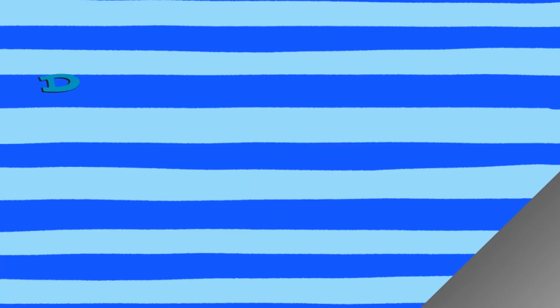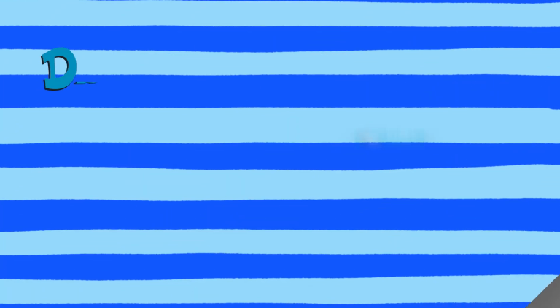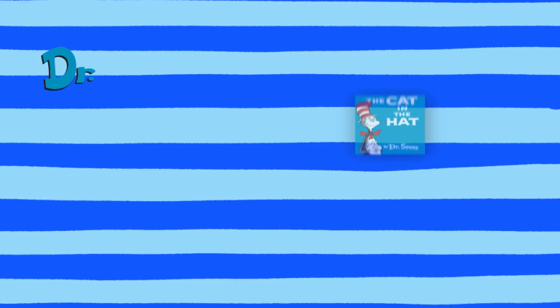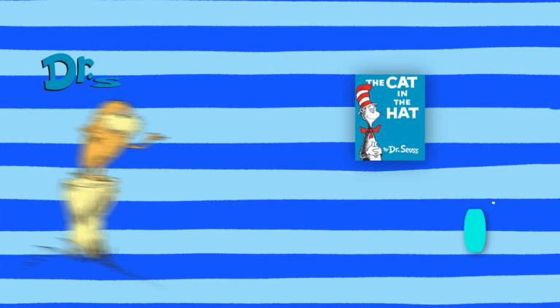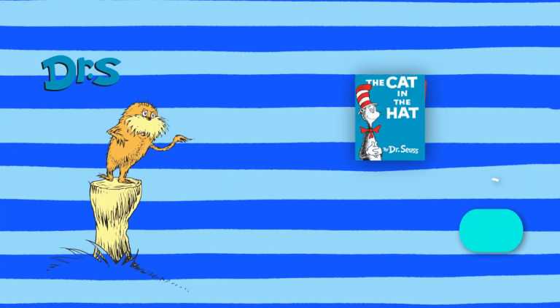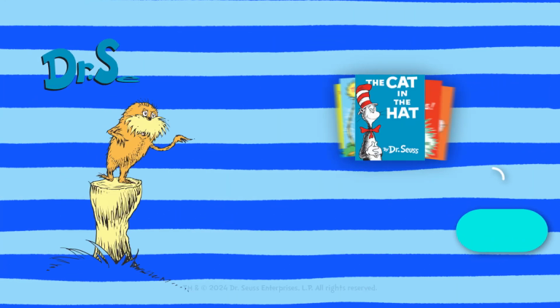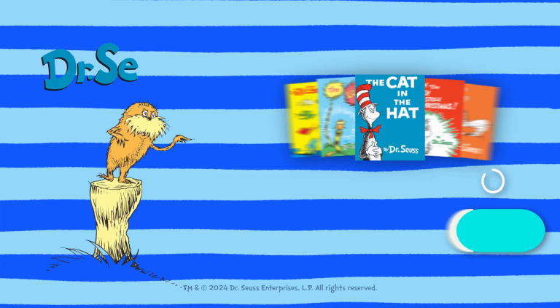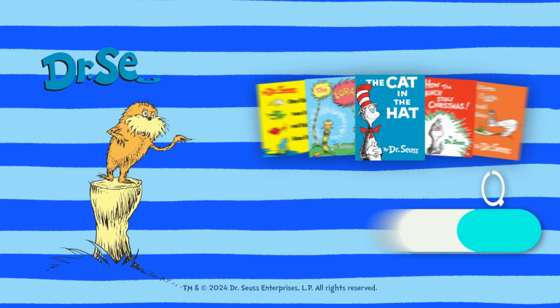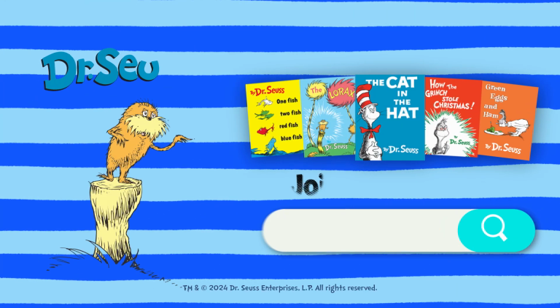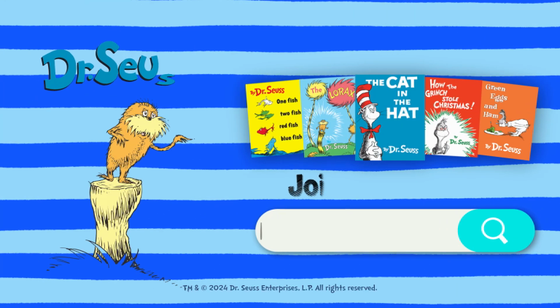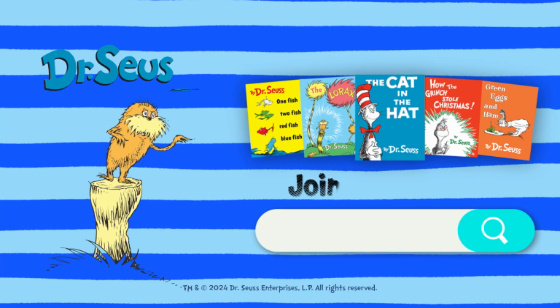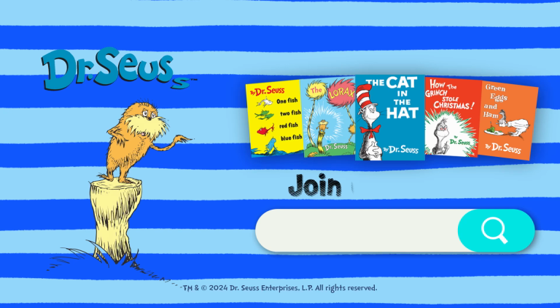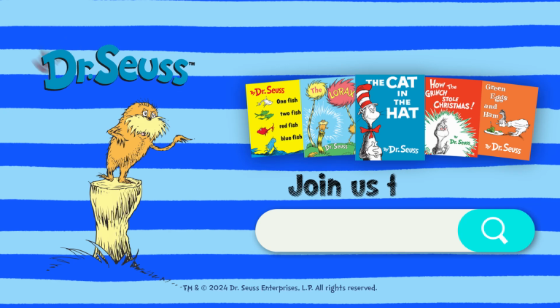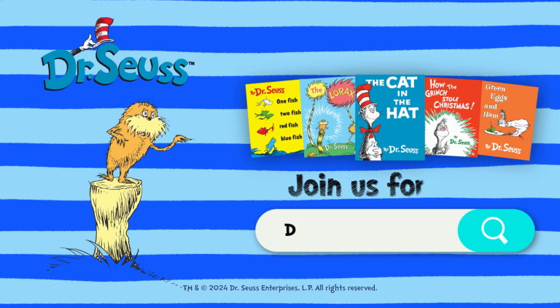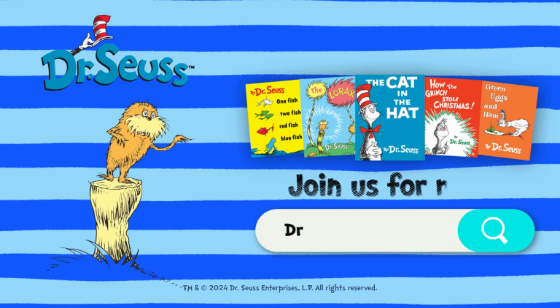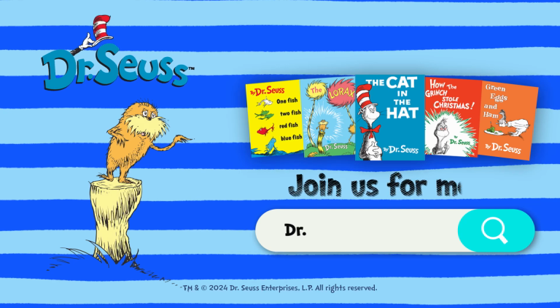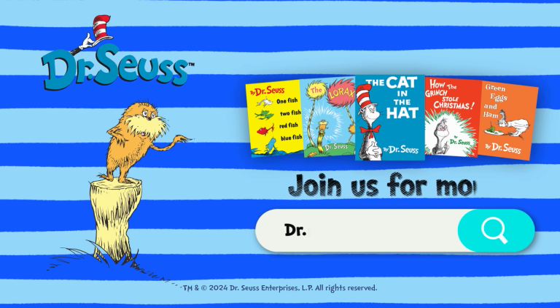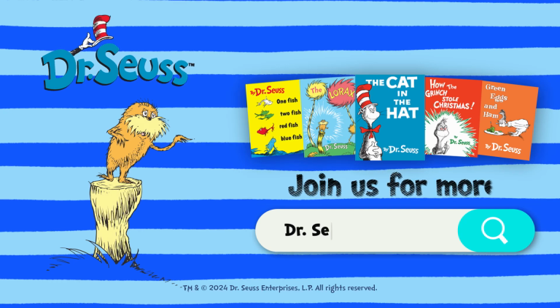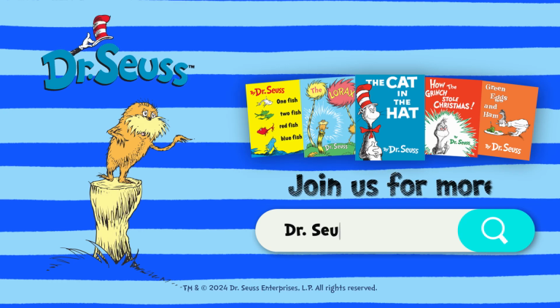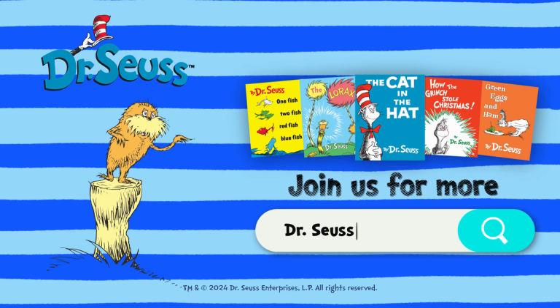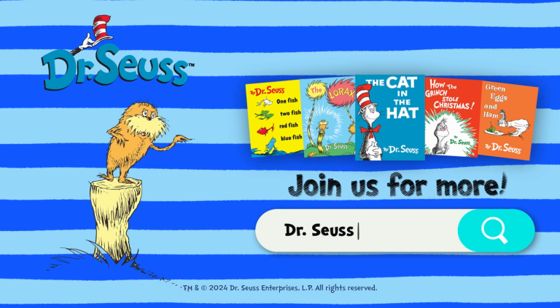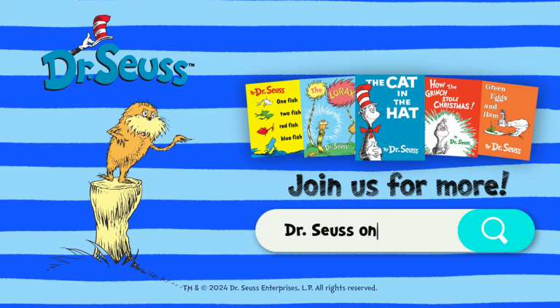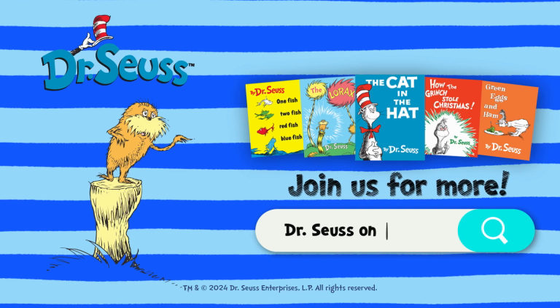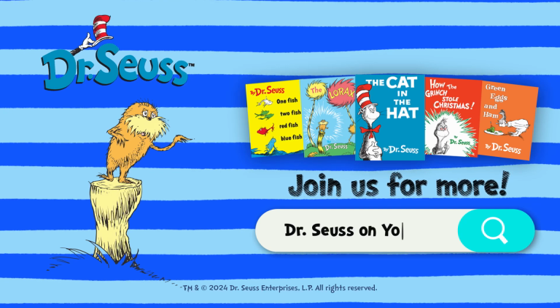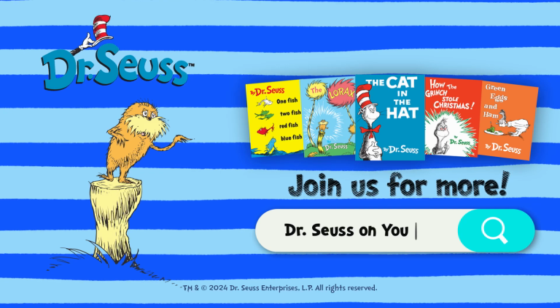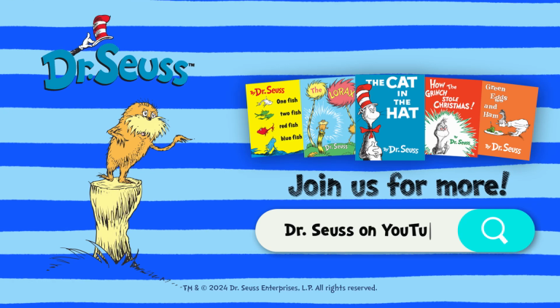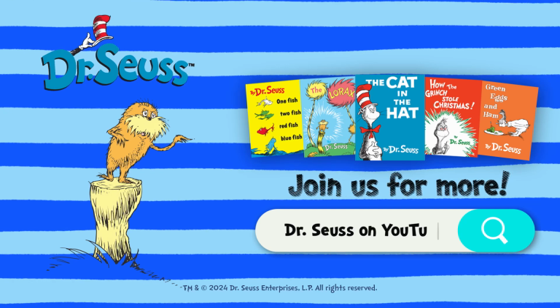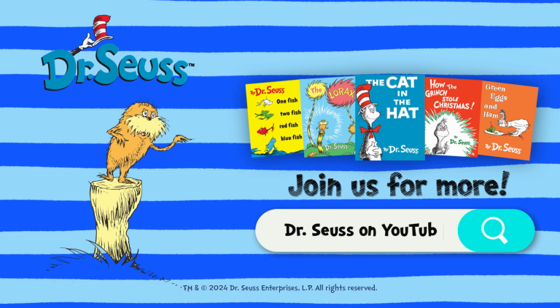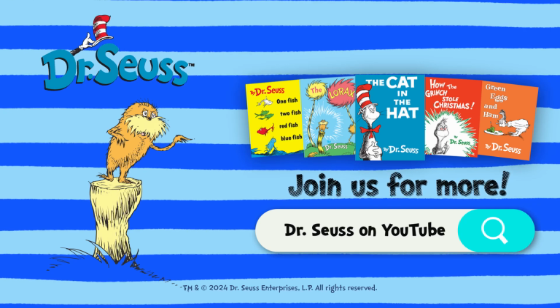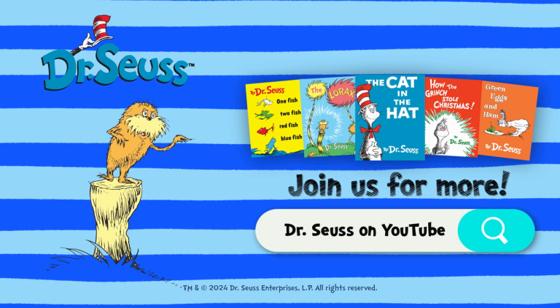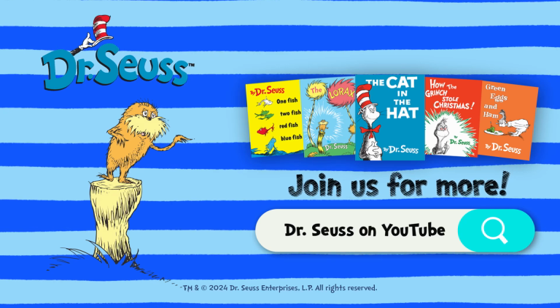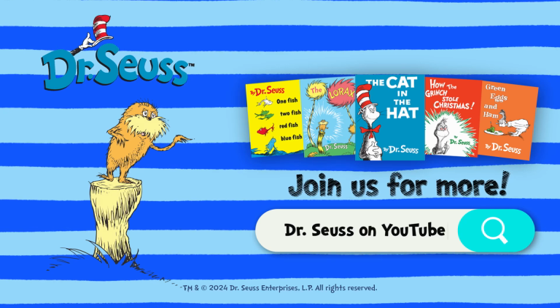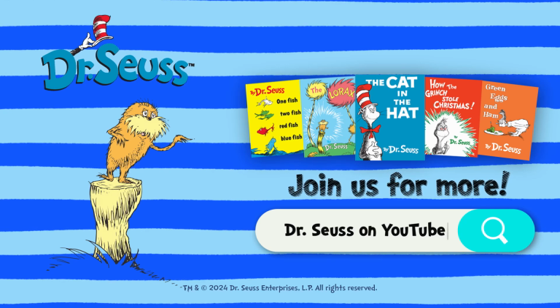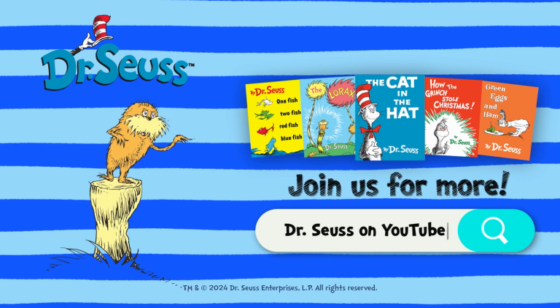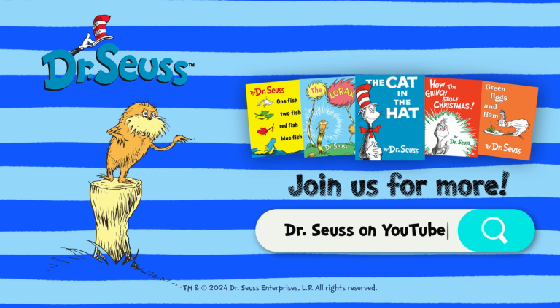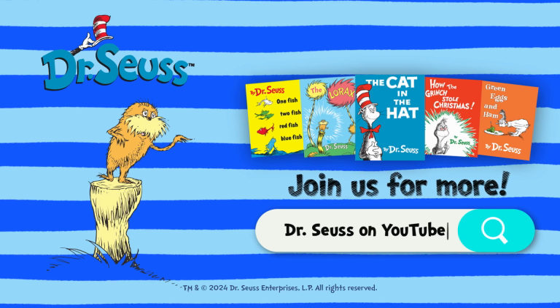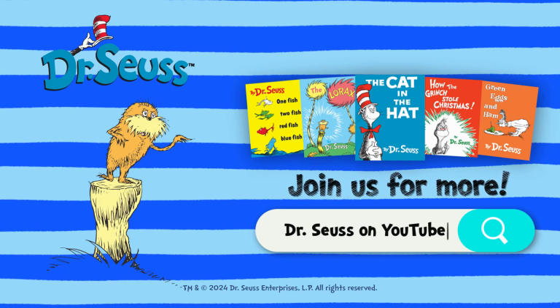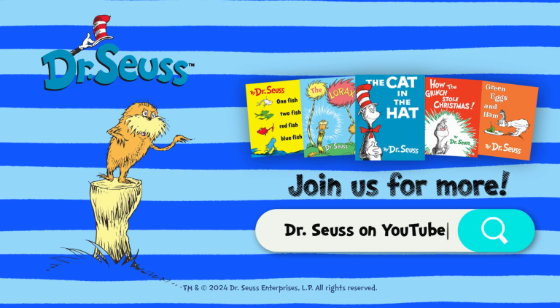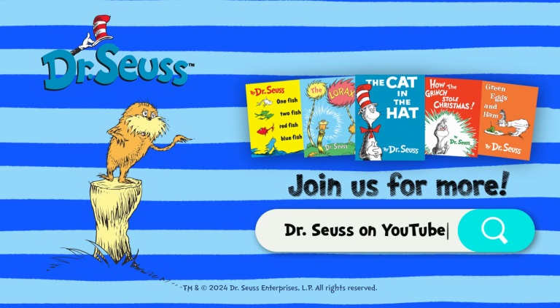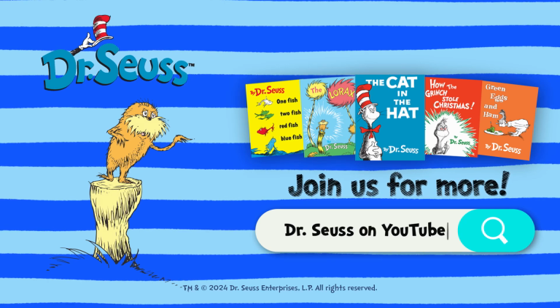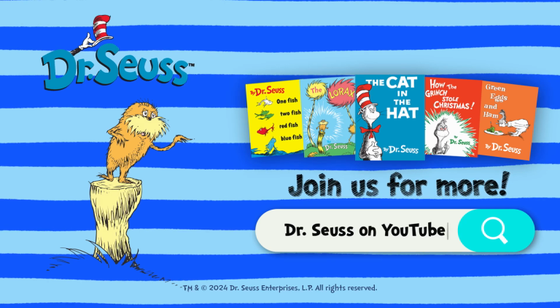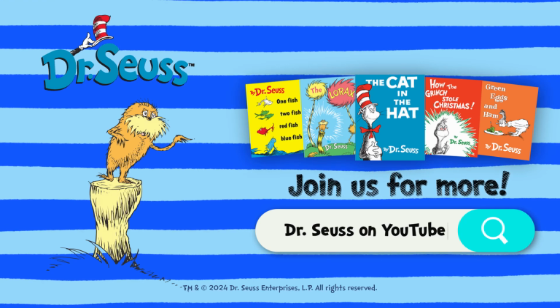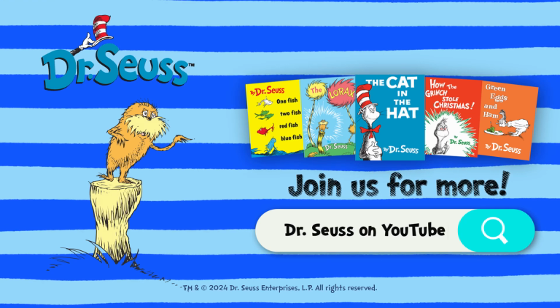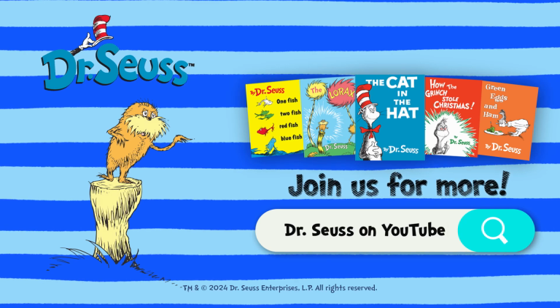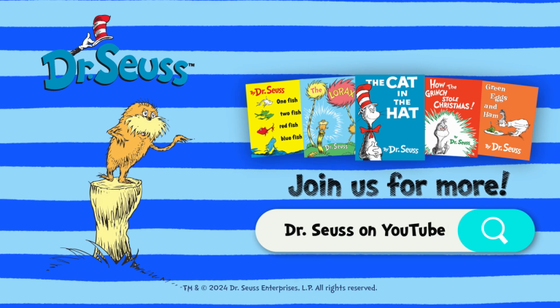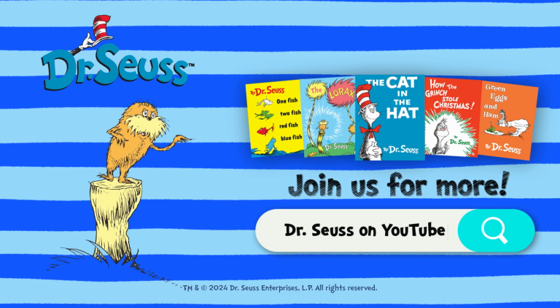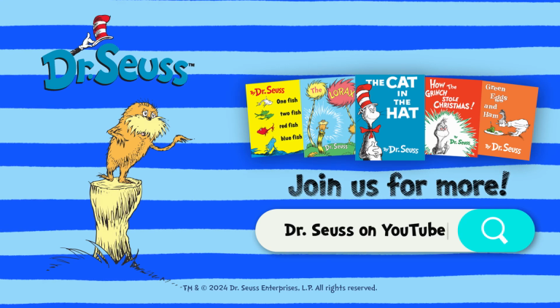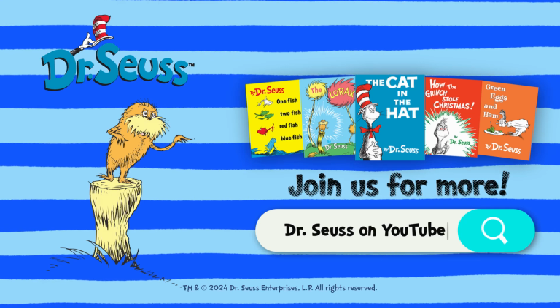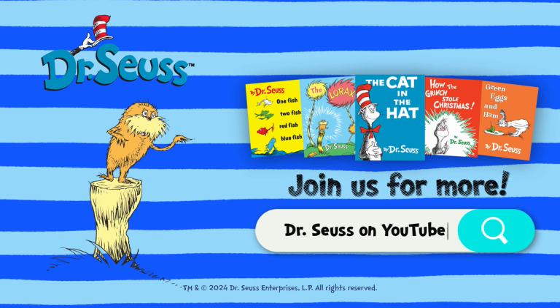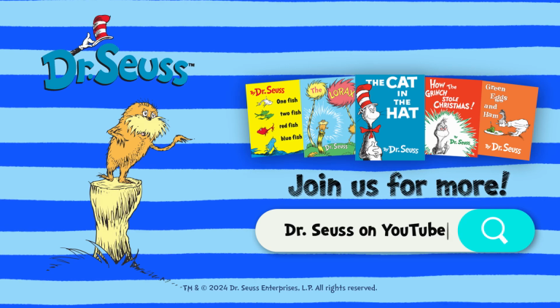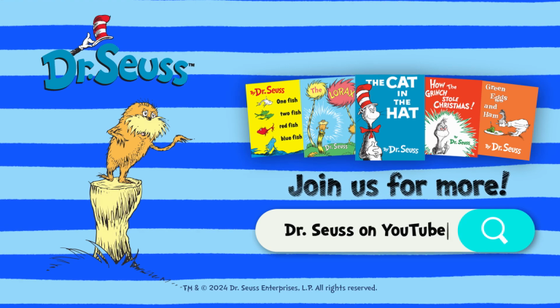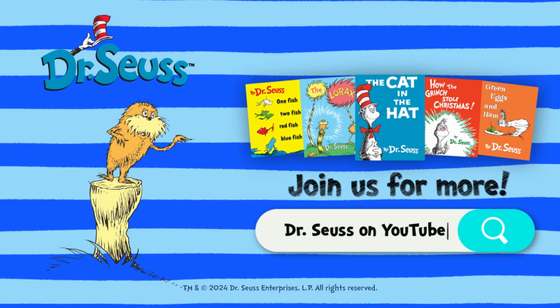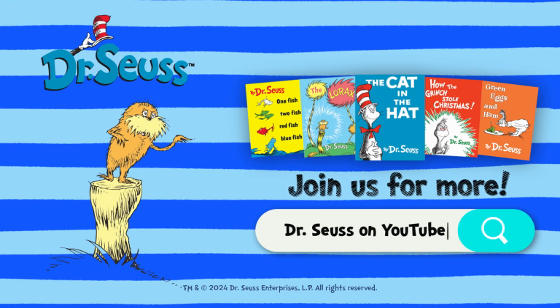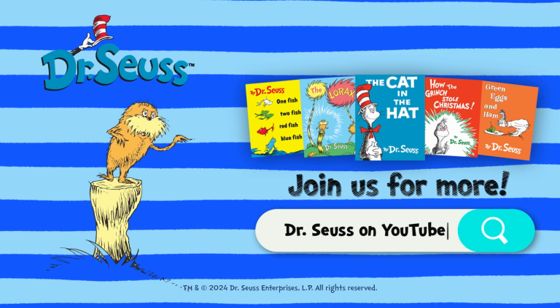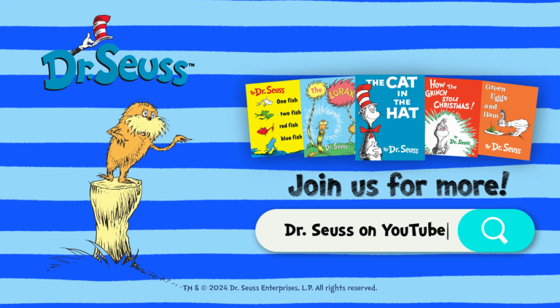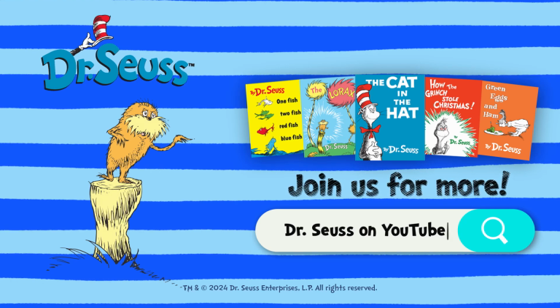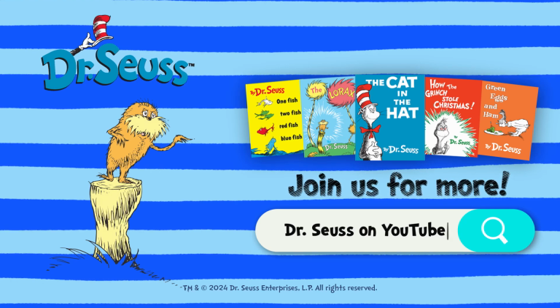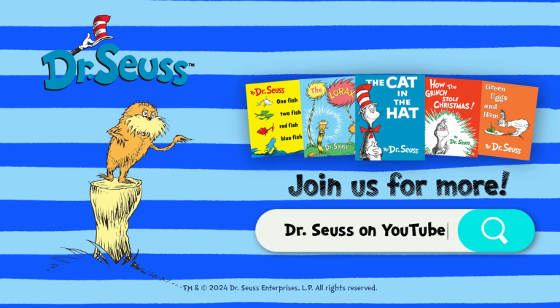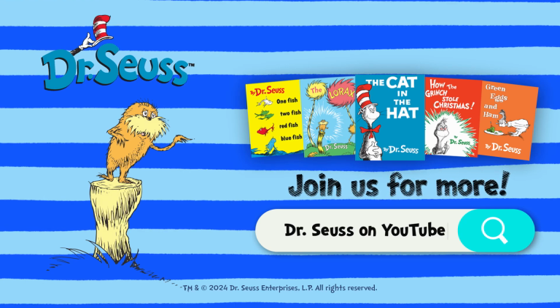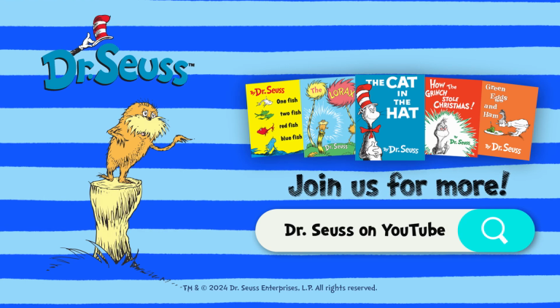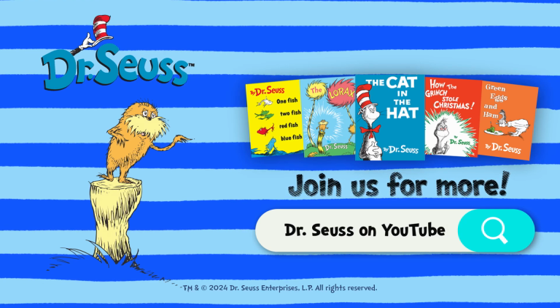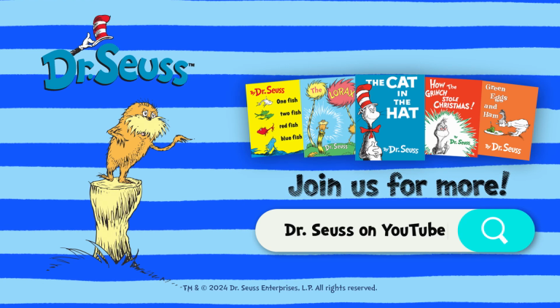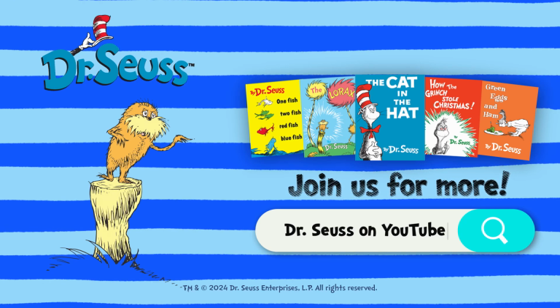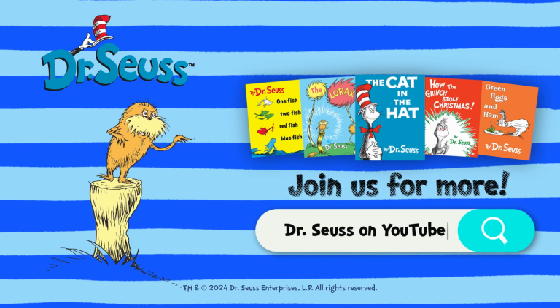This has been great. Our story's all done. Click the next video, and we'll have some more fun.